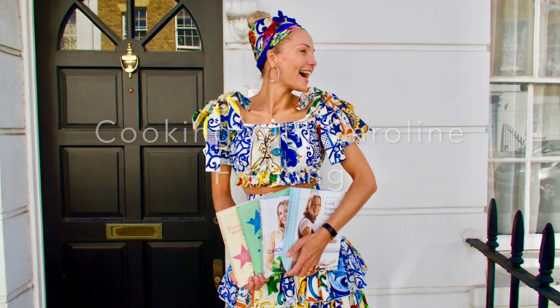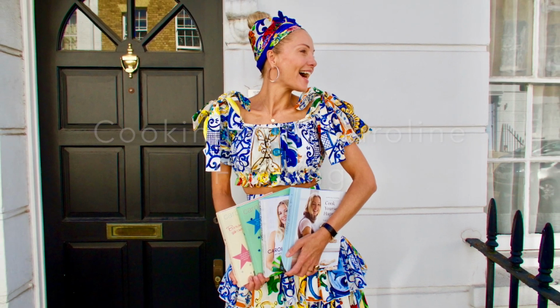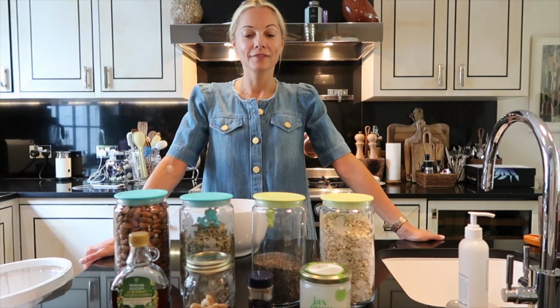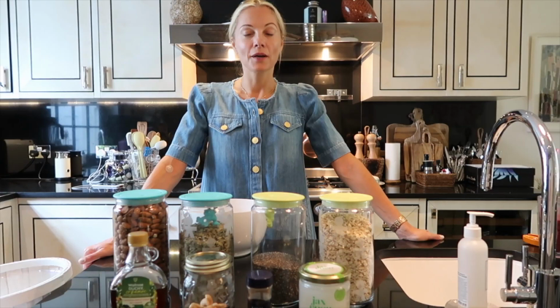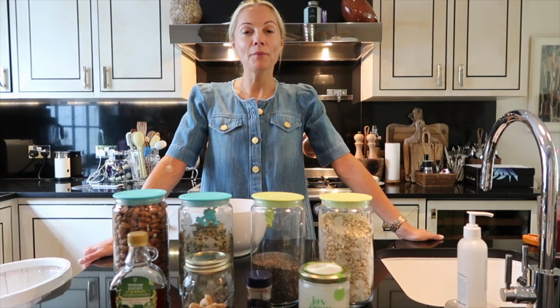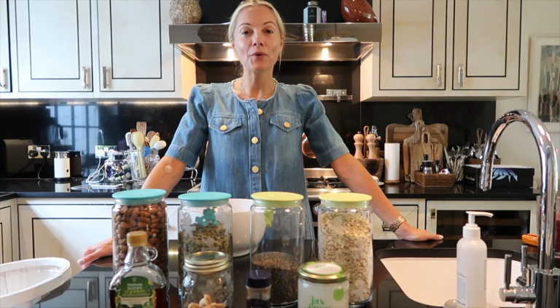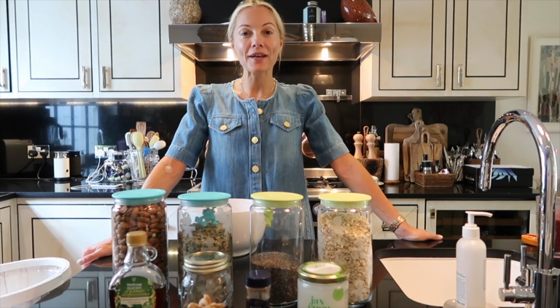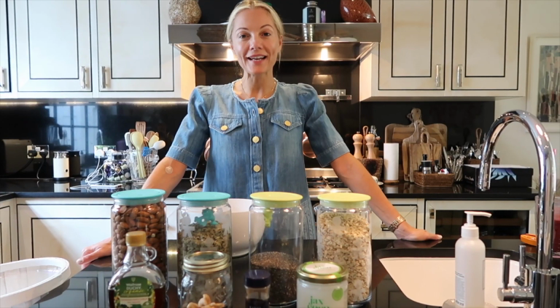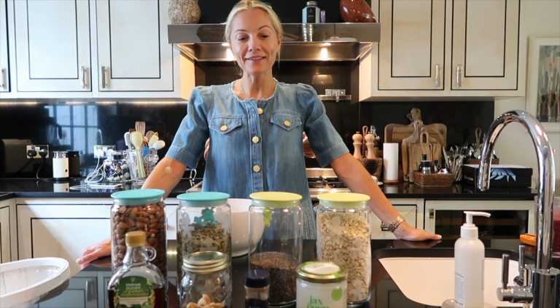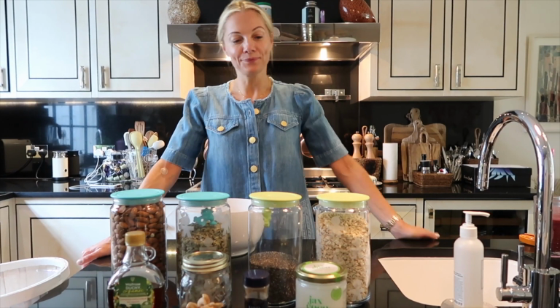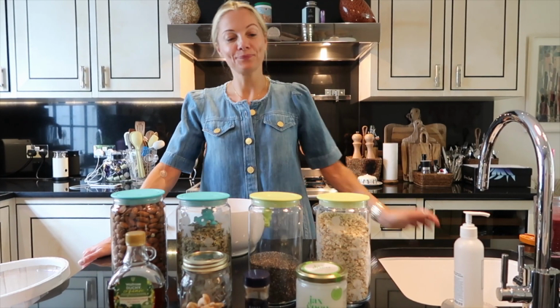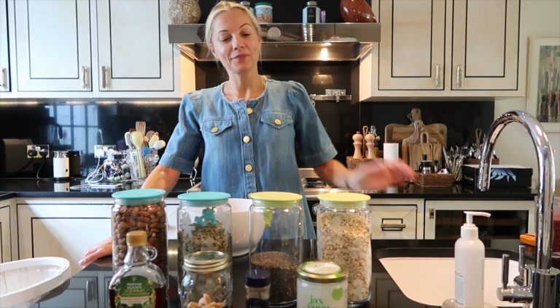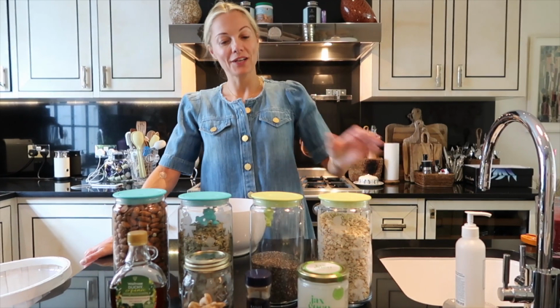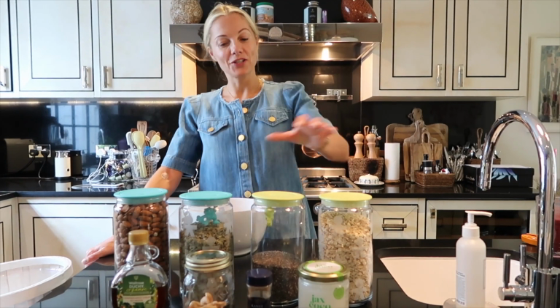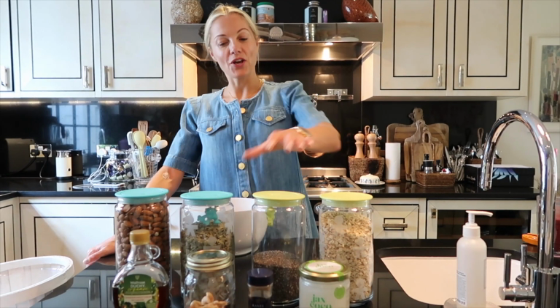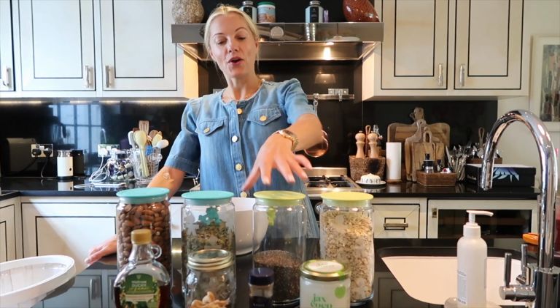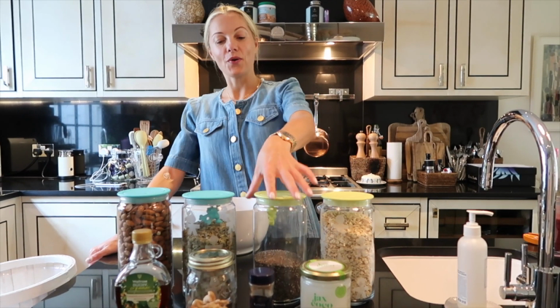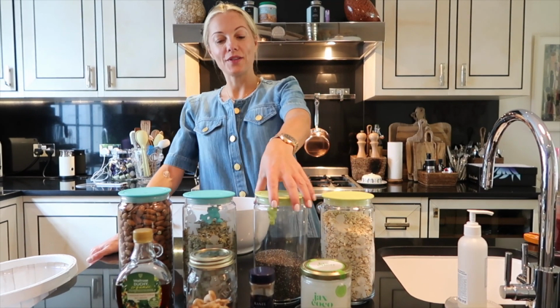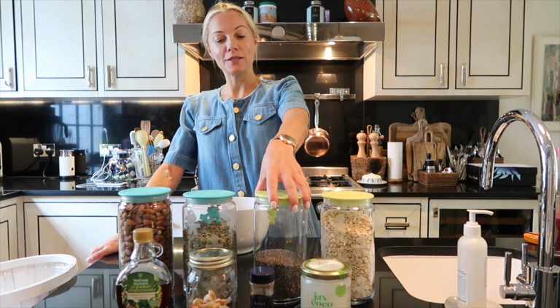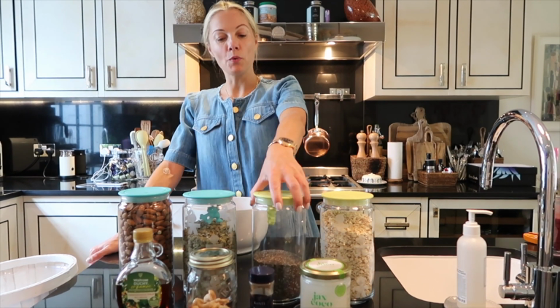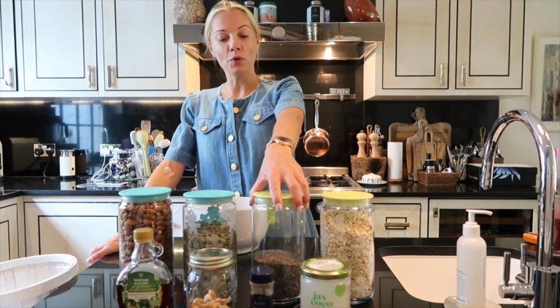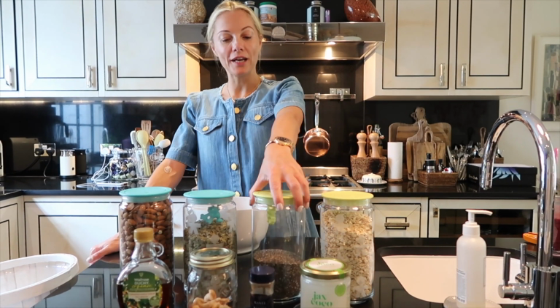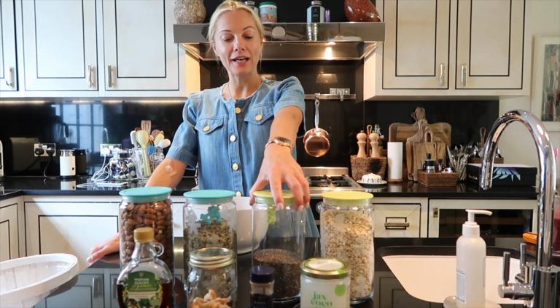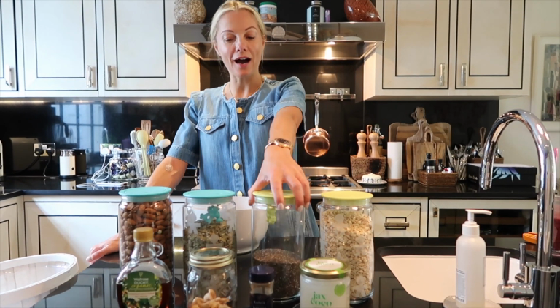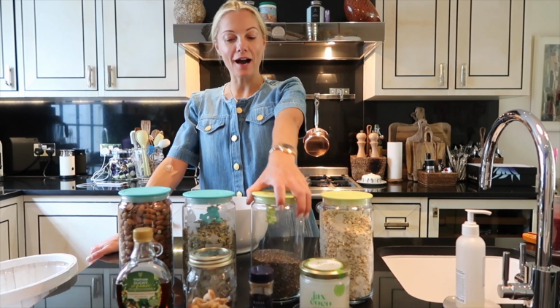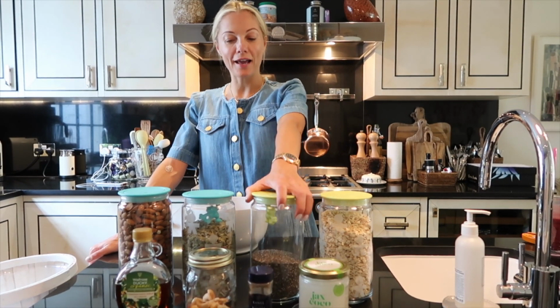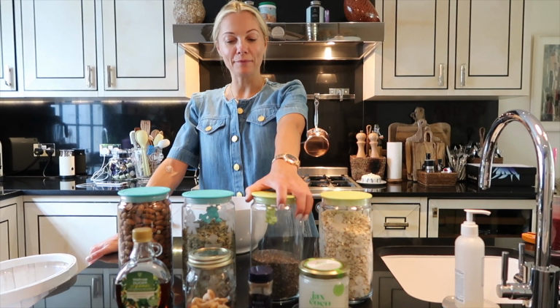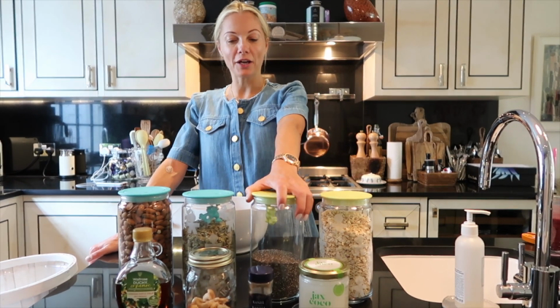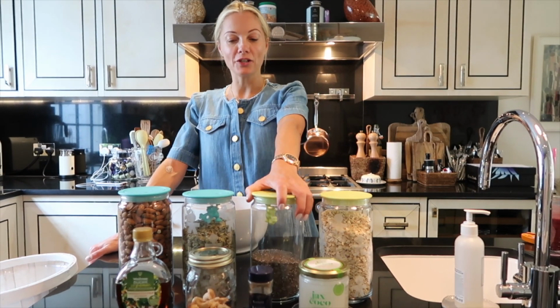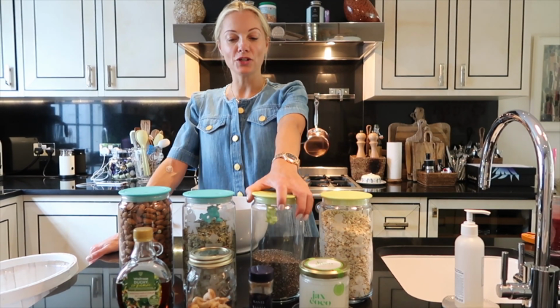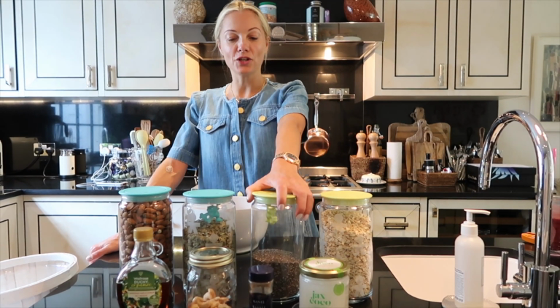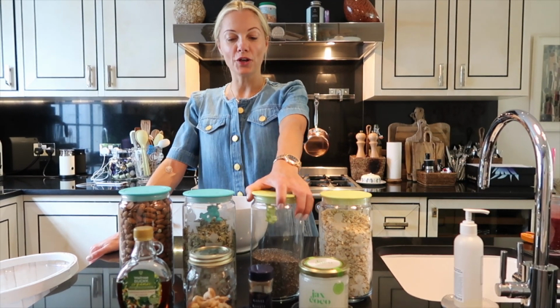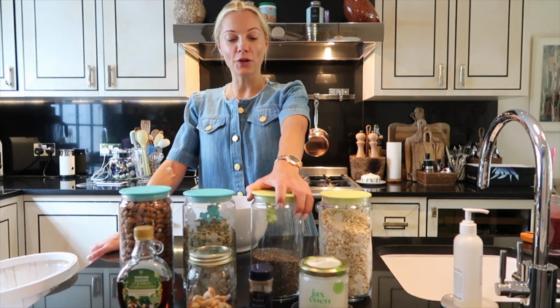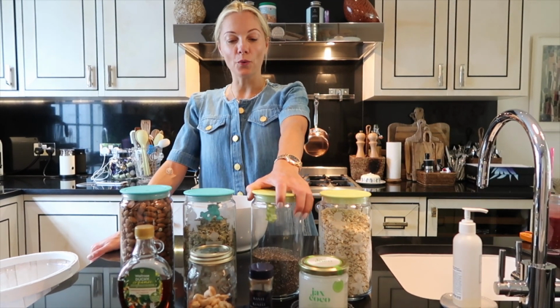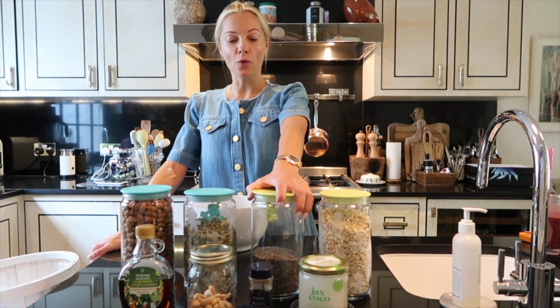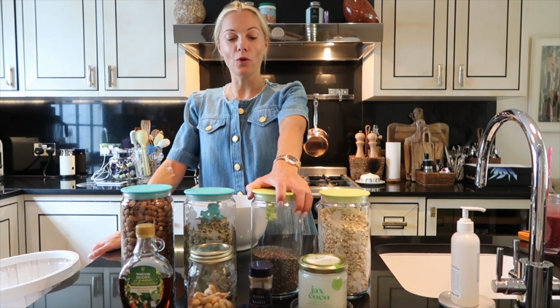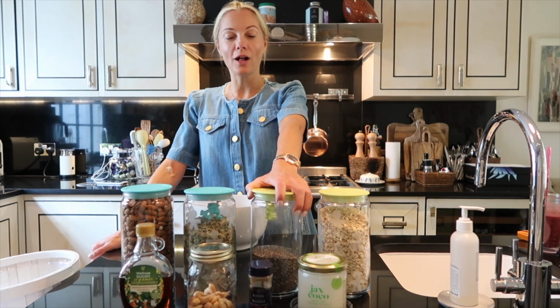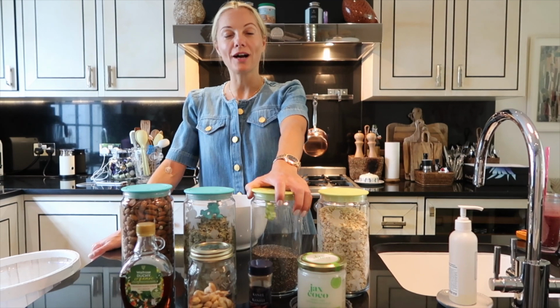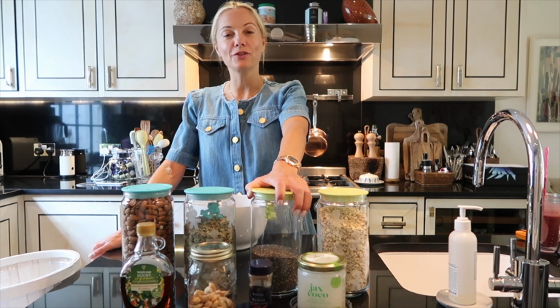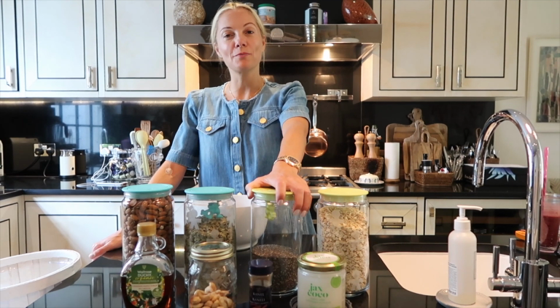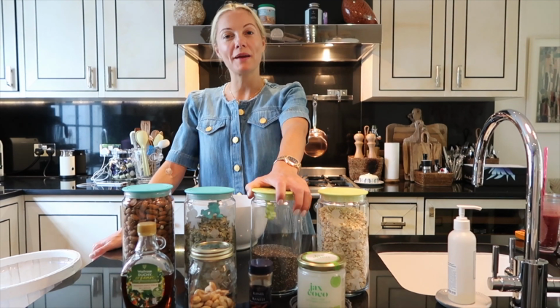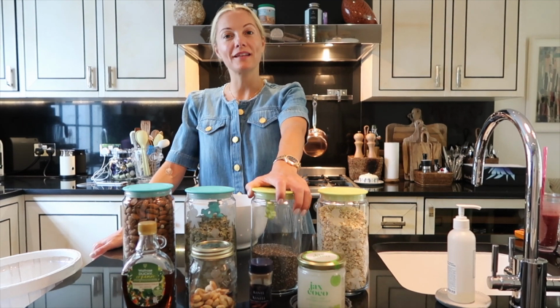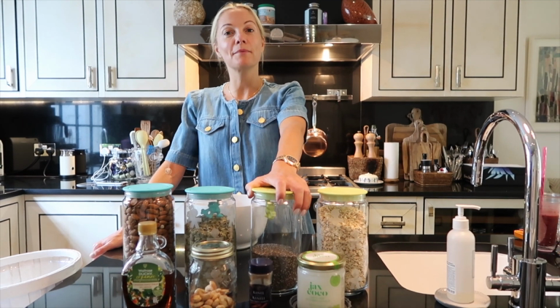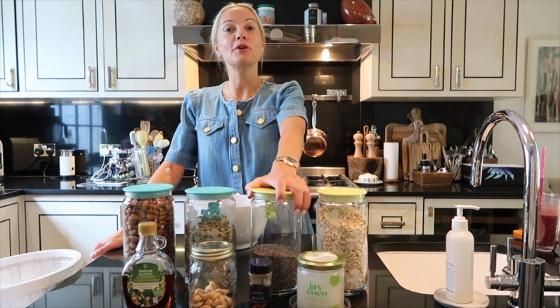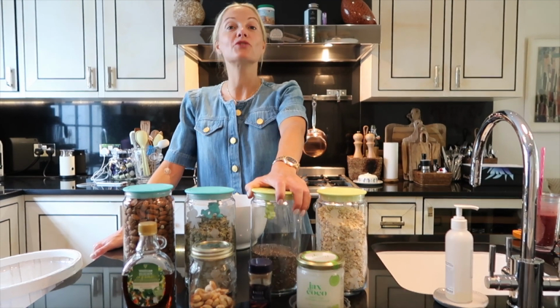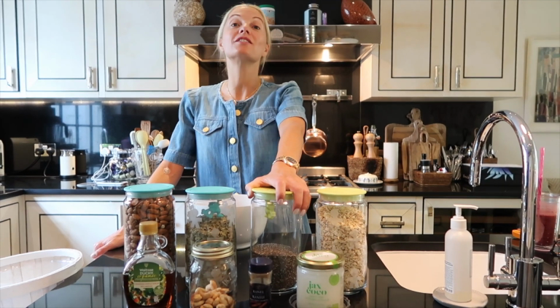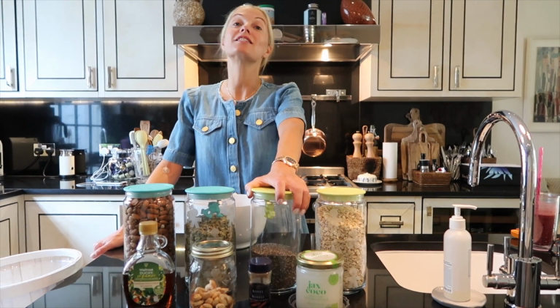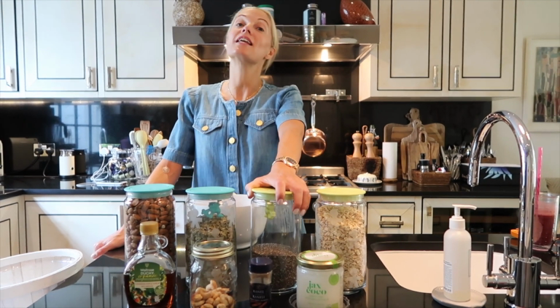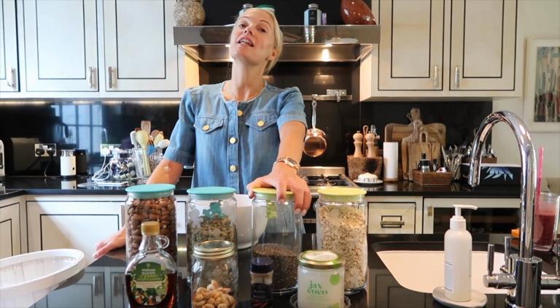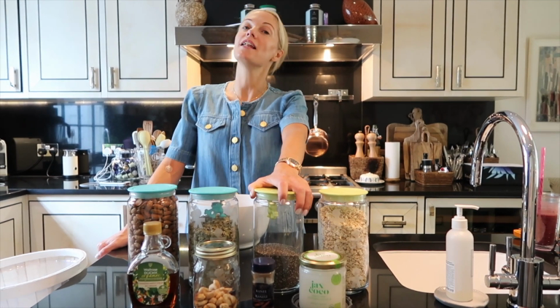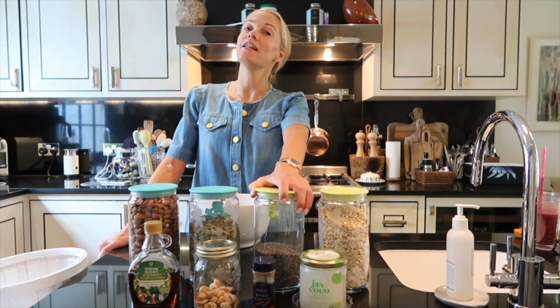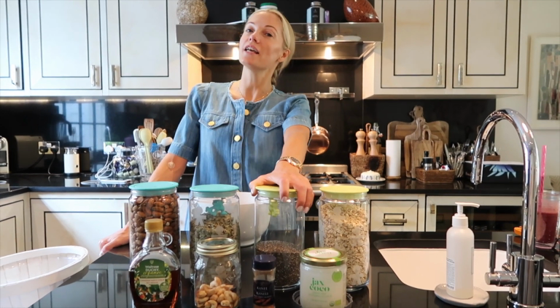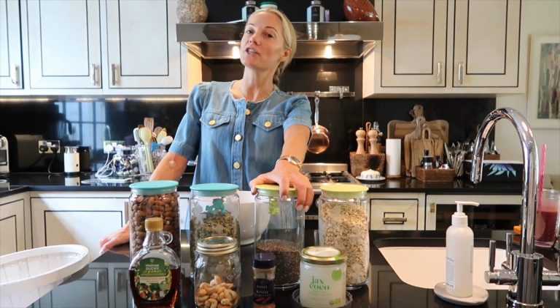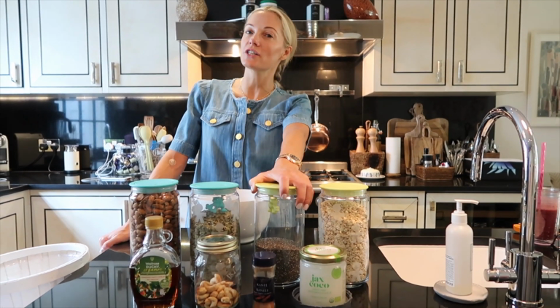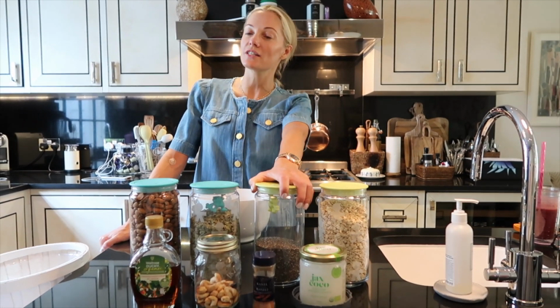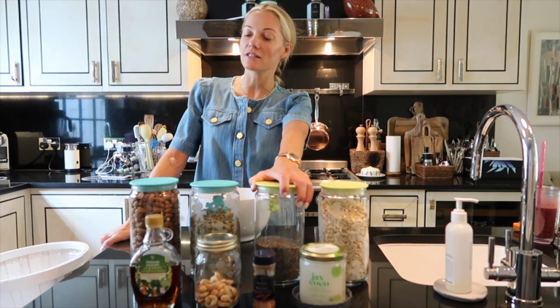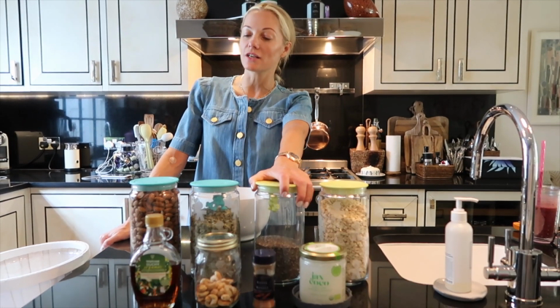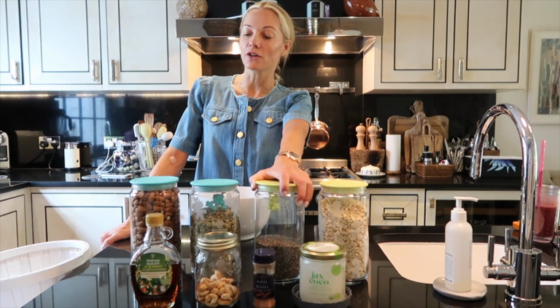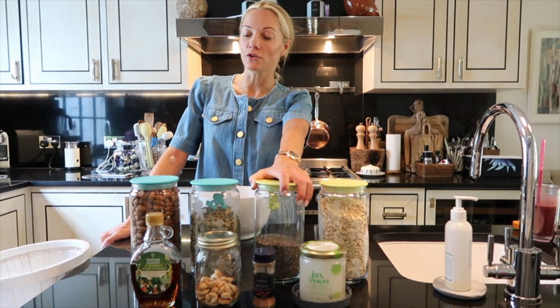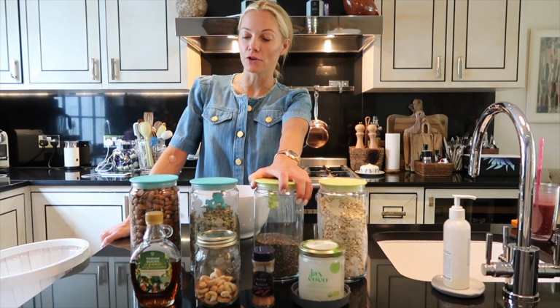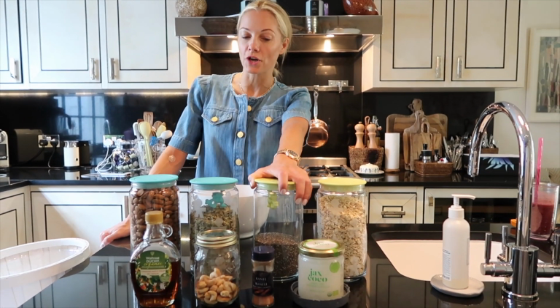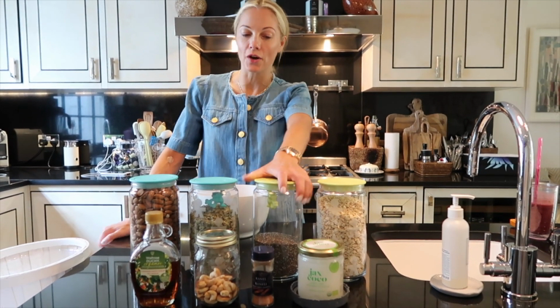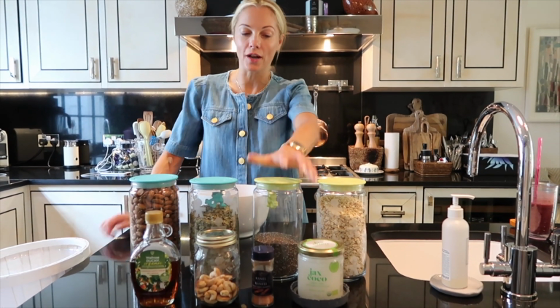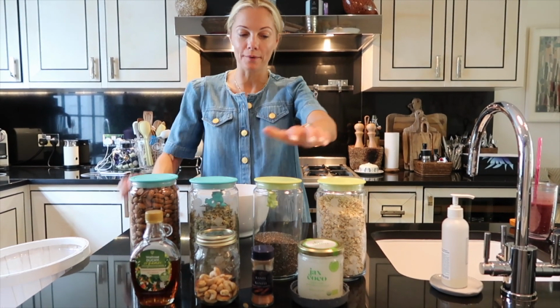Good morning! This morning I am going to show you all how to make the most delicious granola.